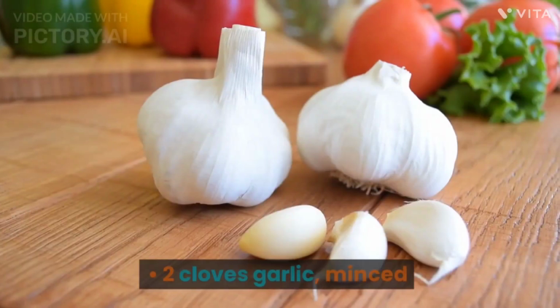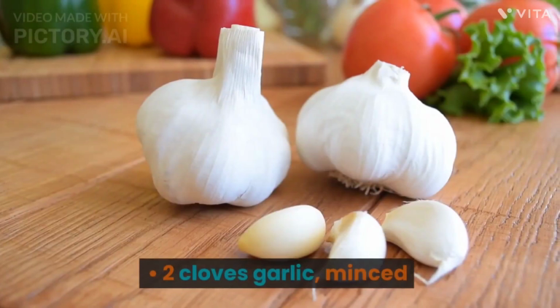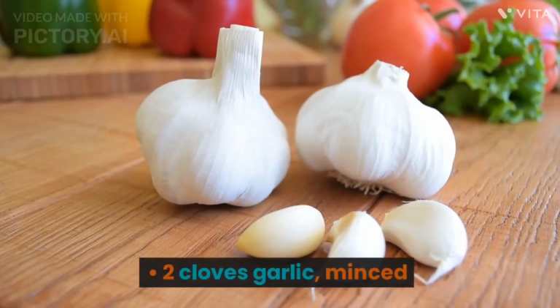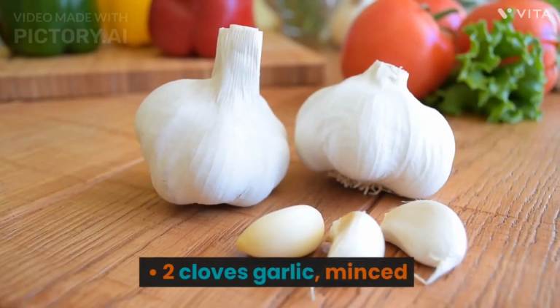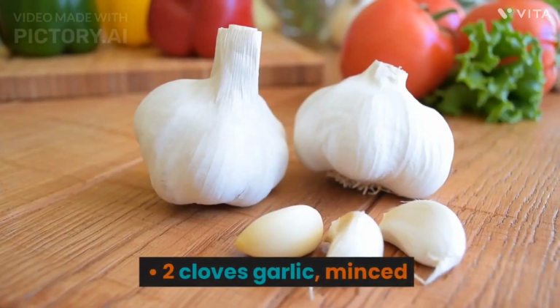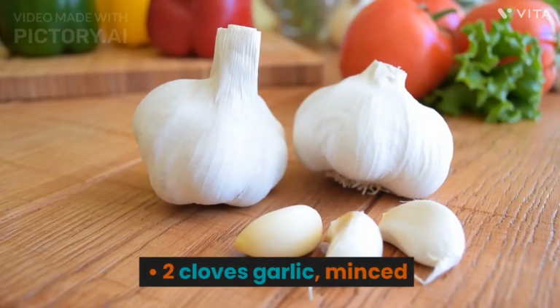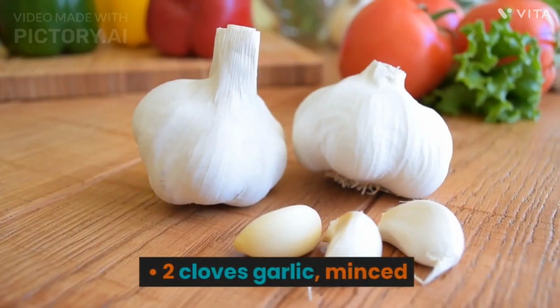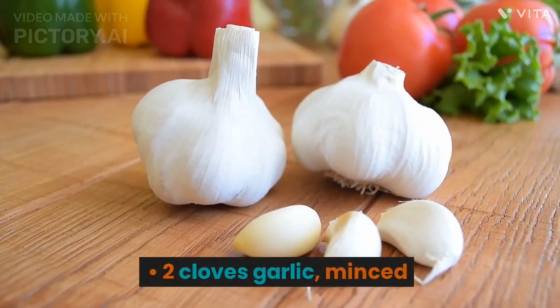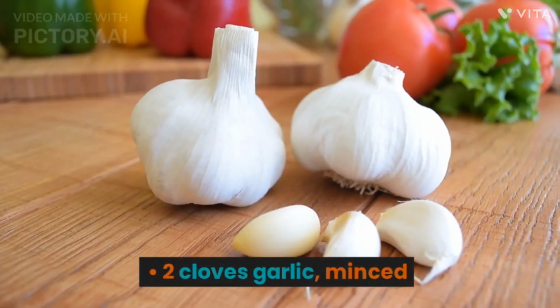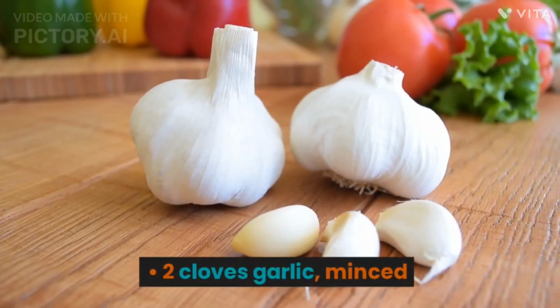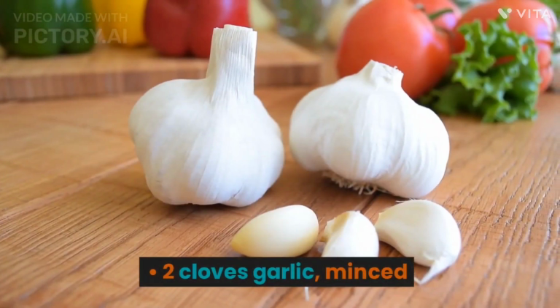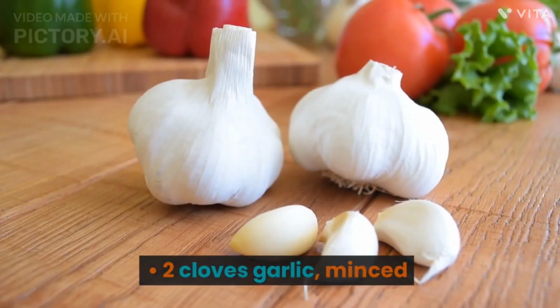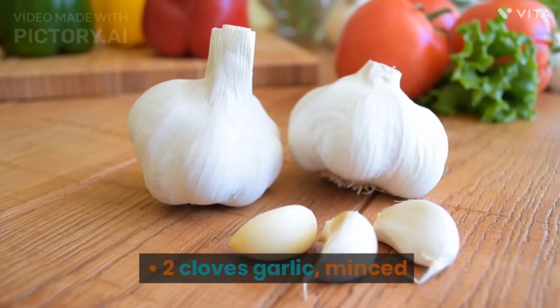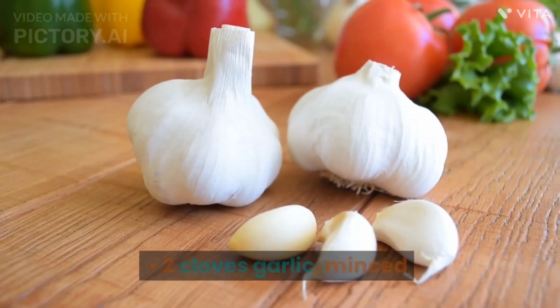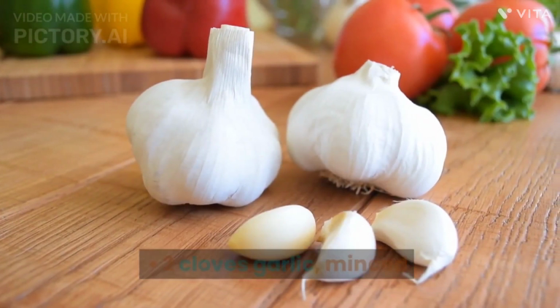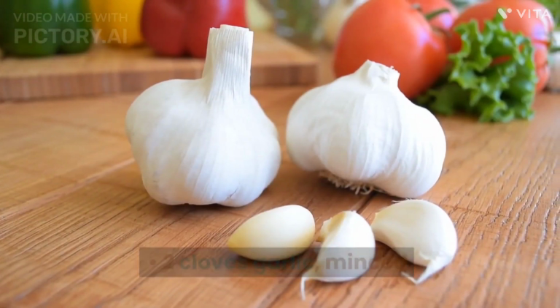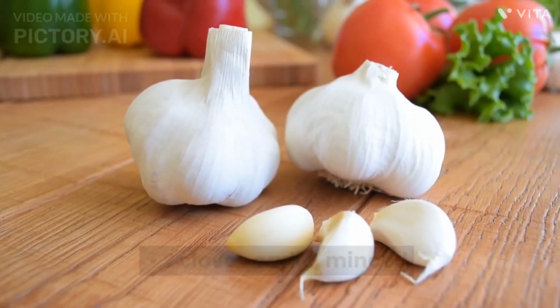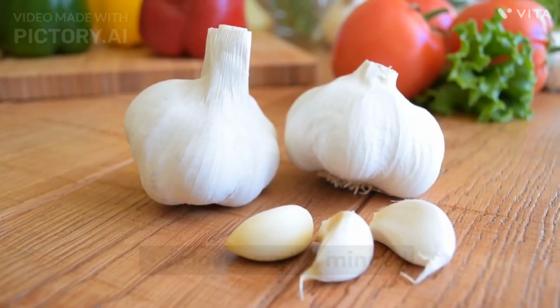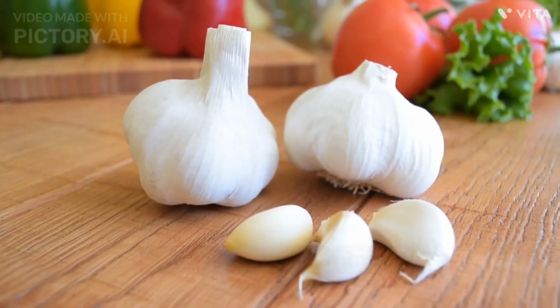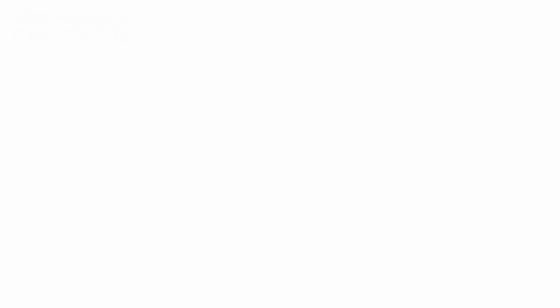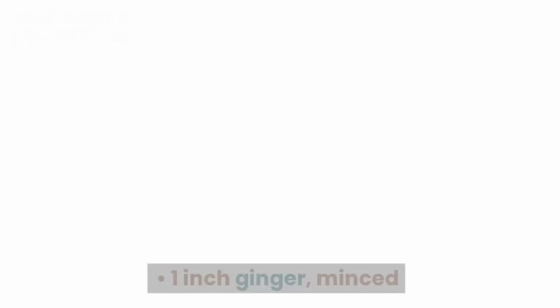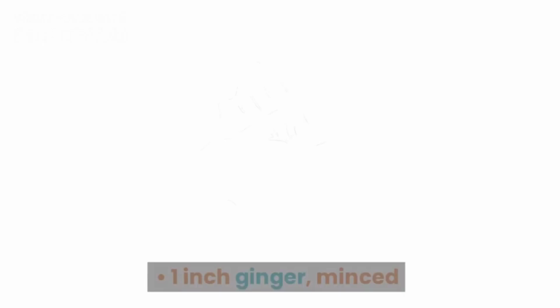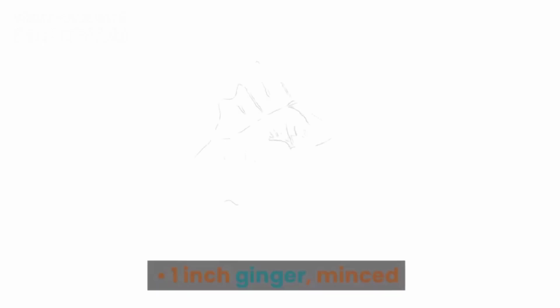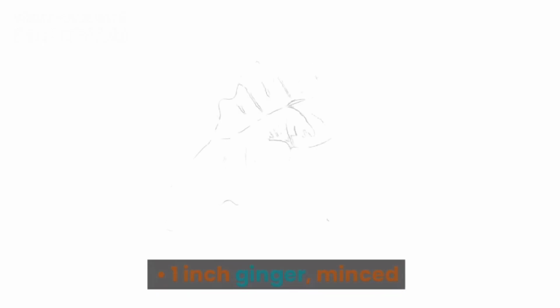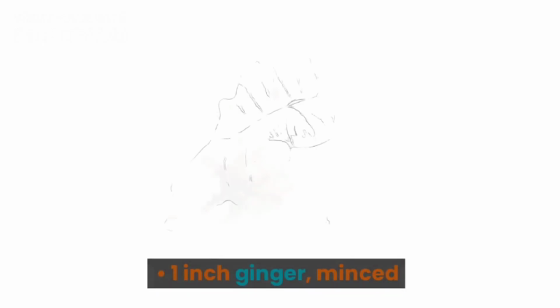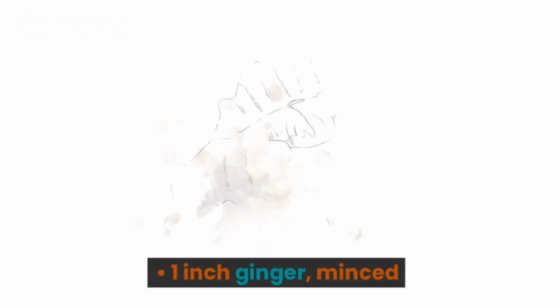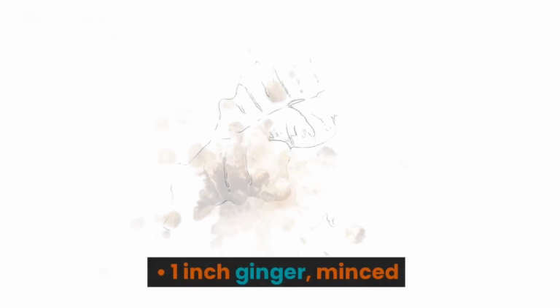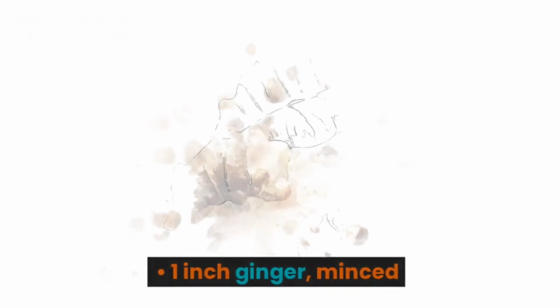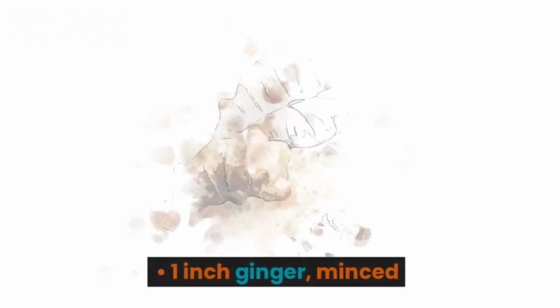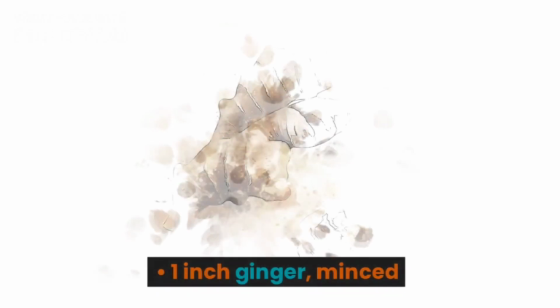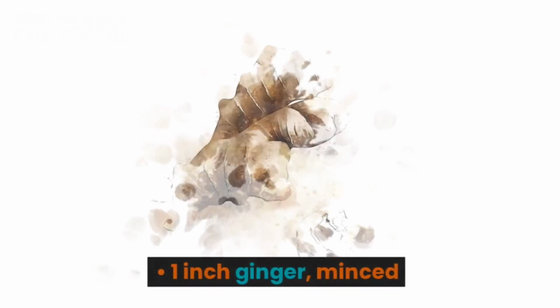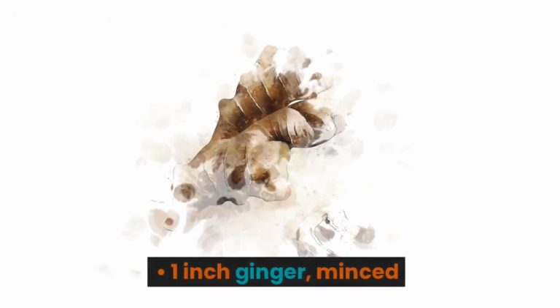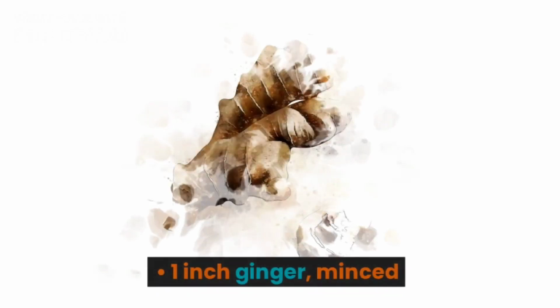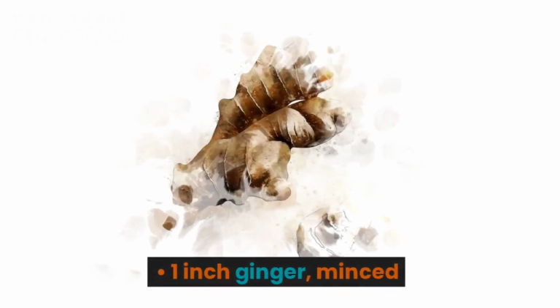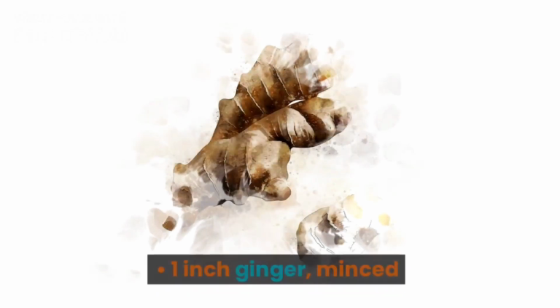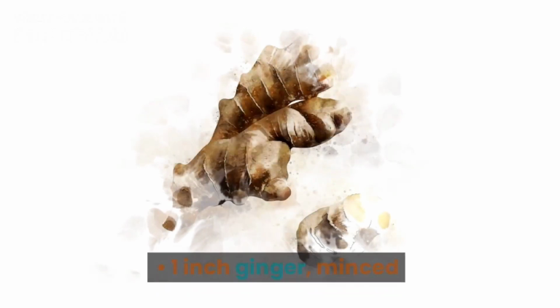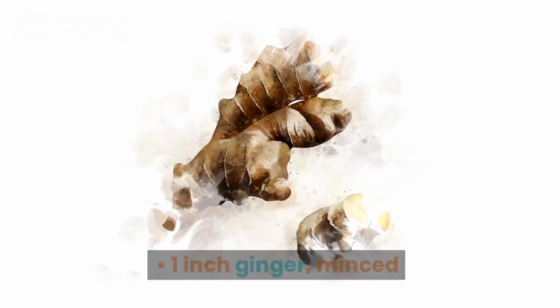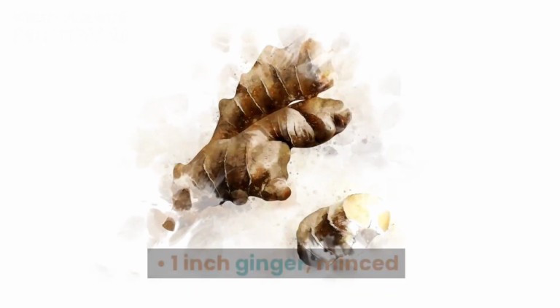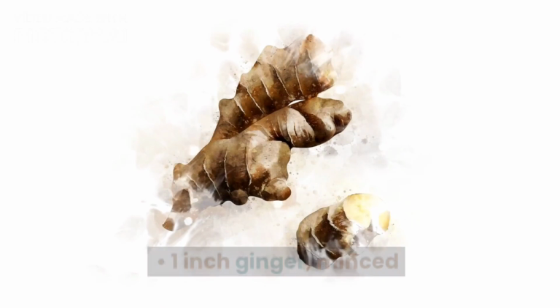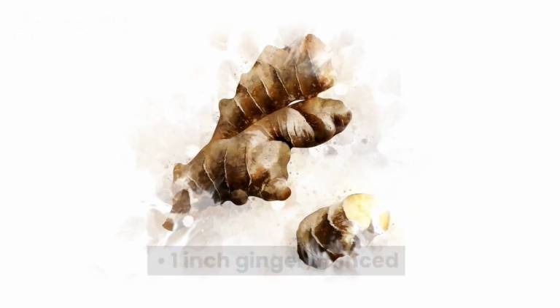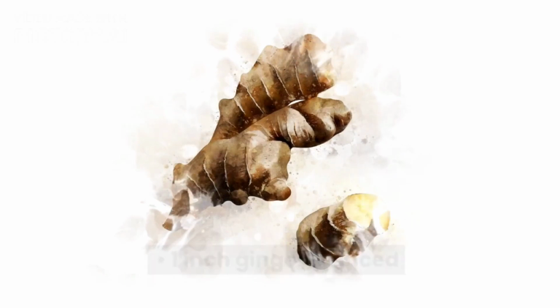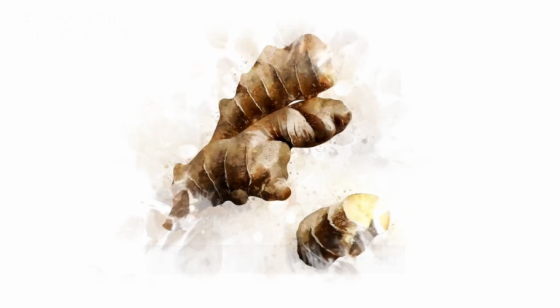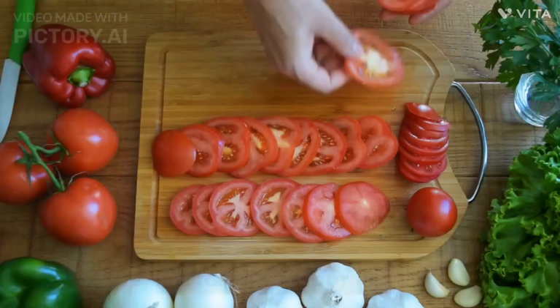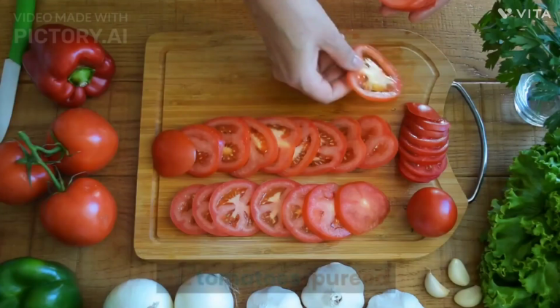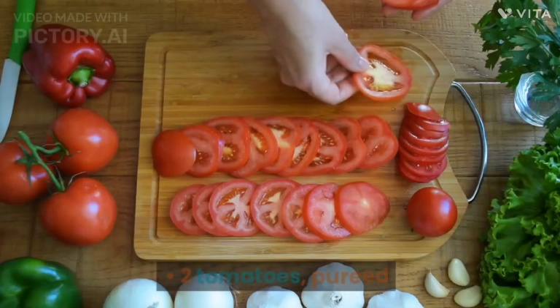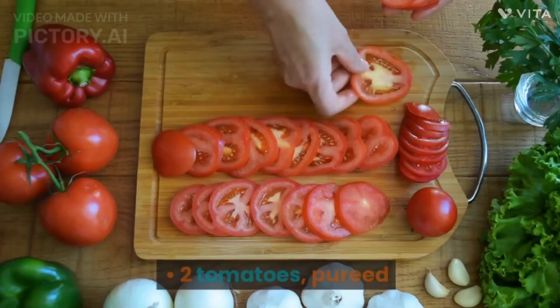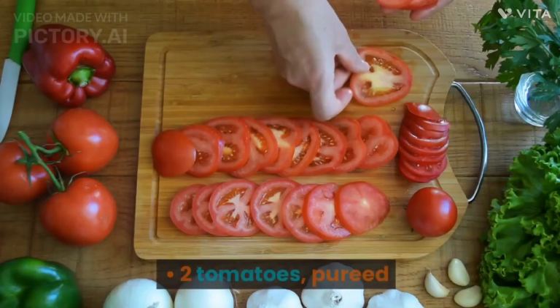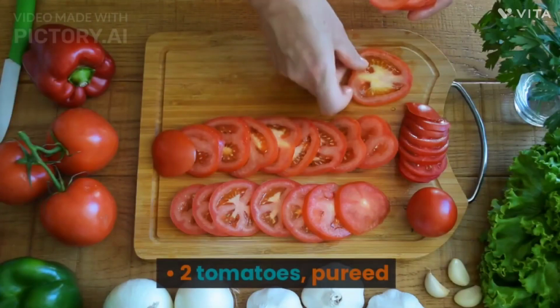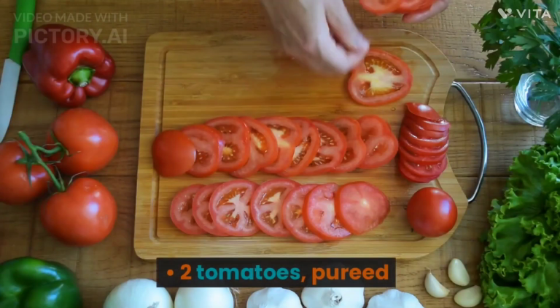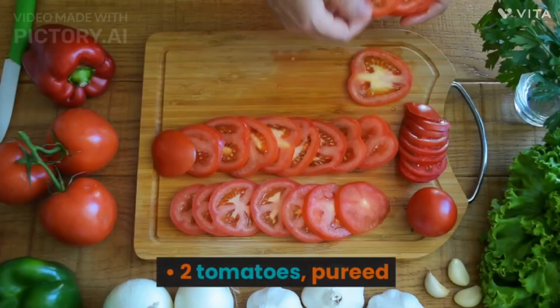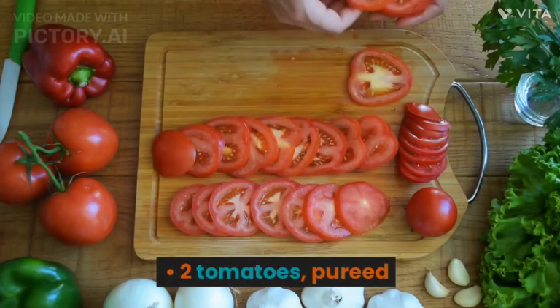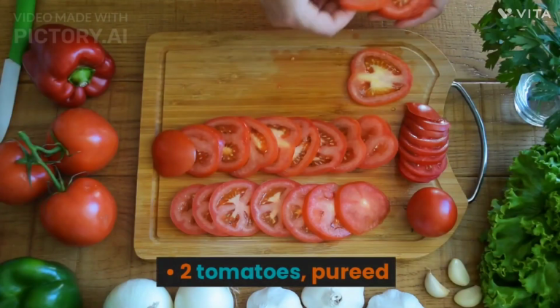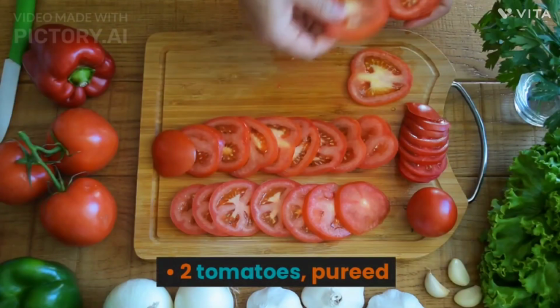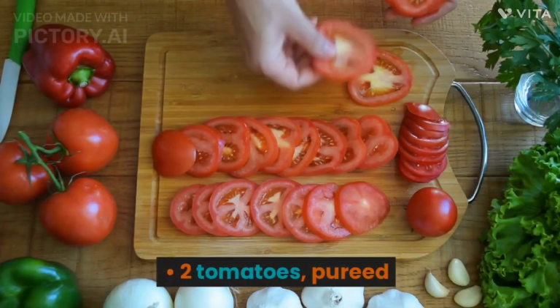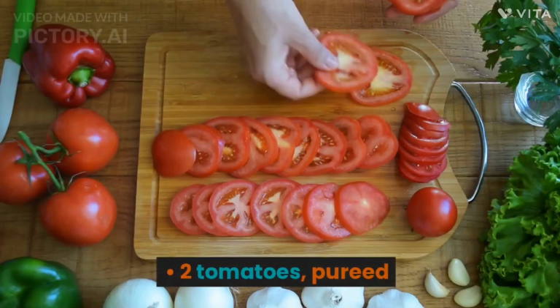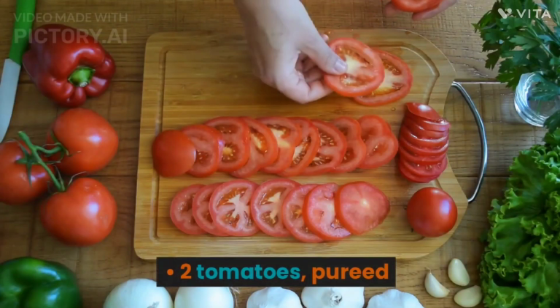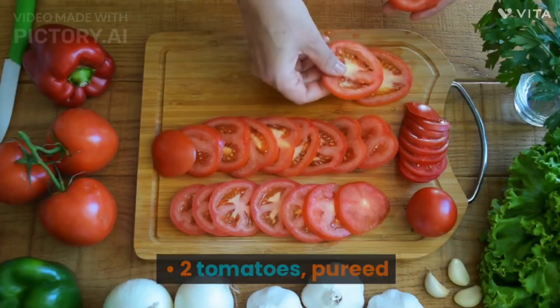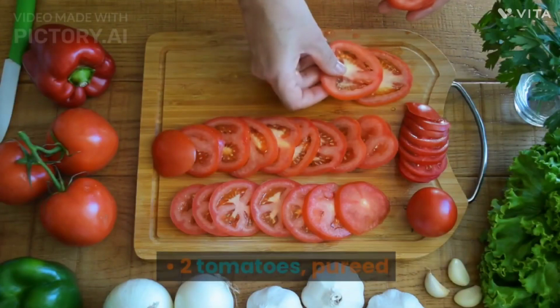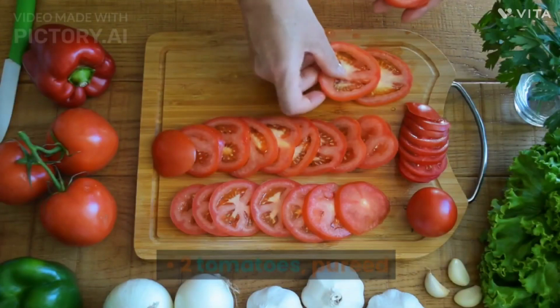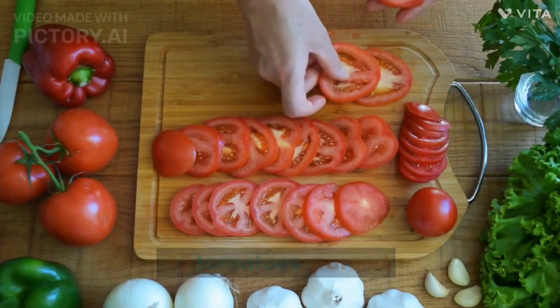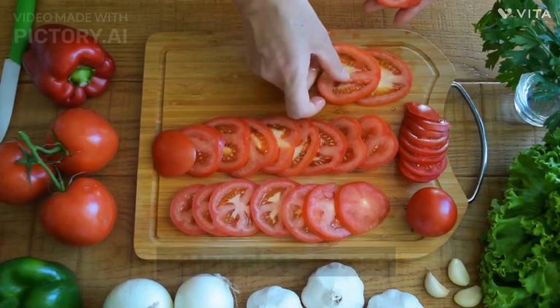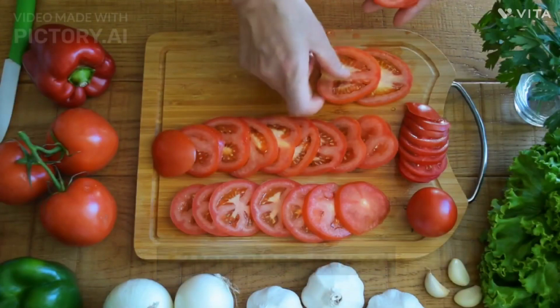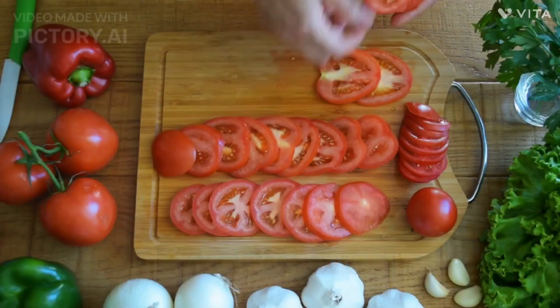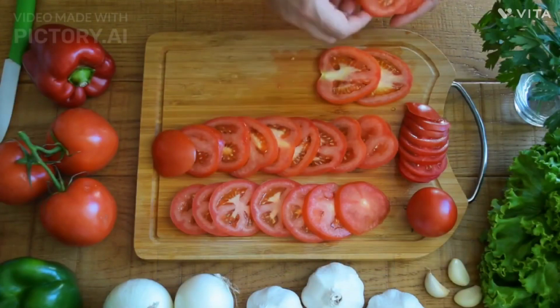2 cloves garlic, minced. 1 inch ginger, minced. 2 tomatoes, pureed.